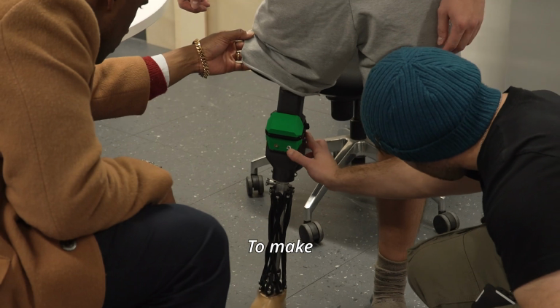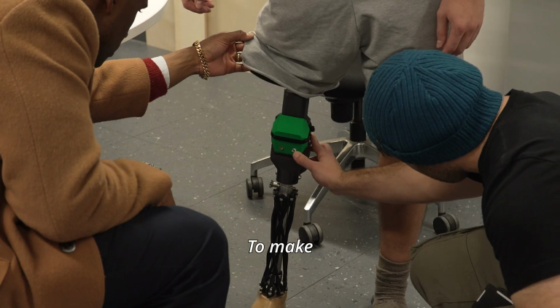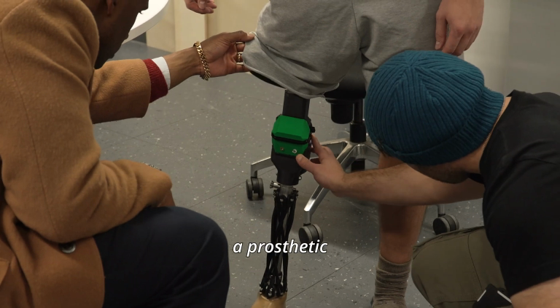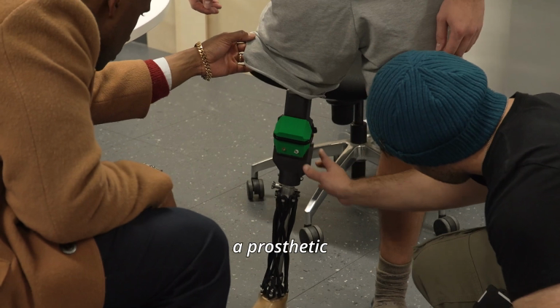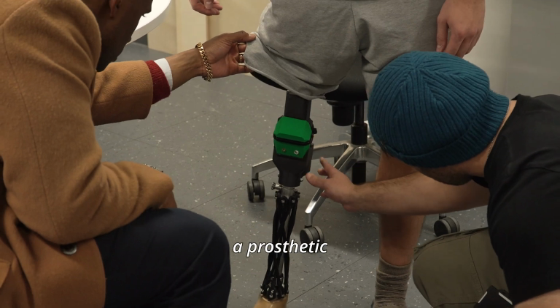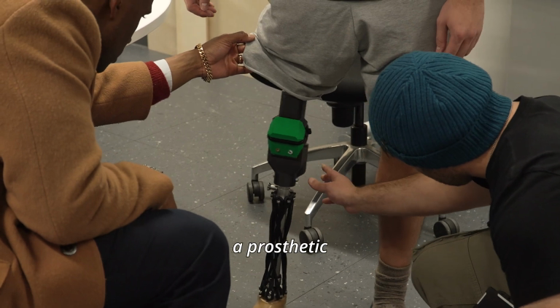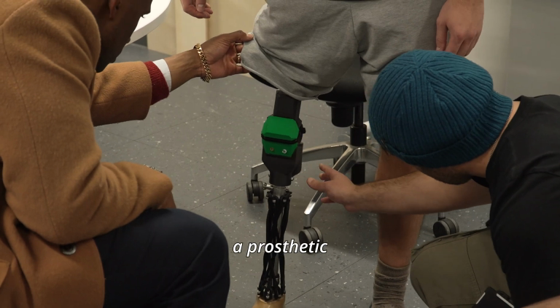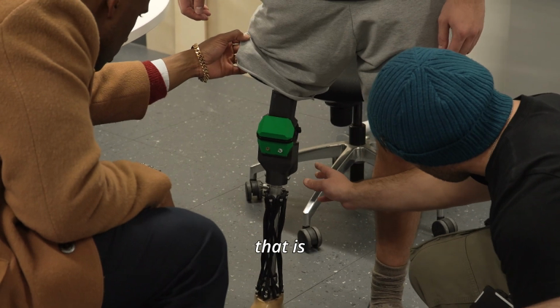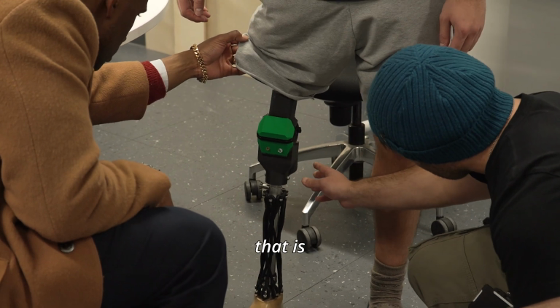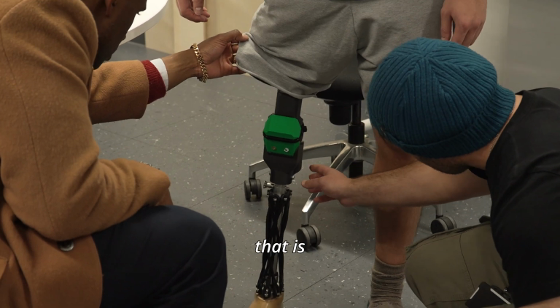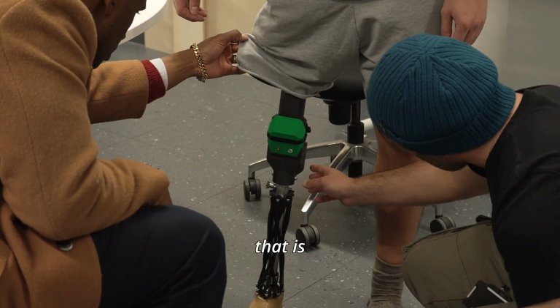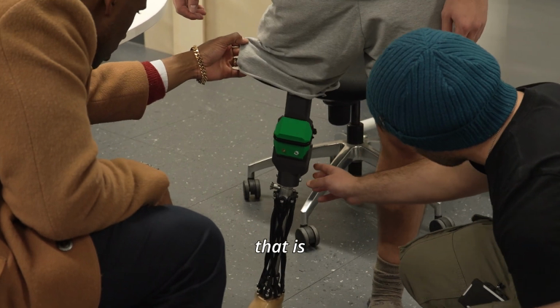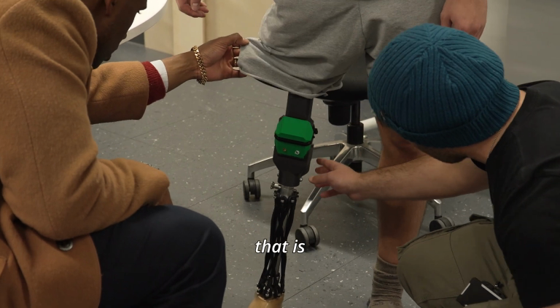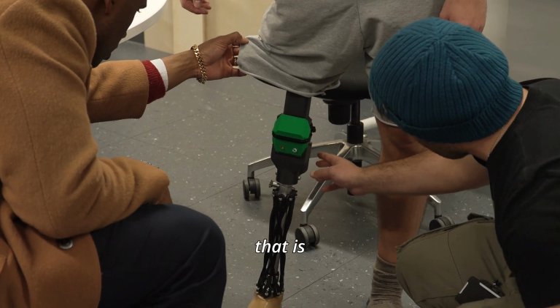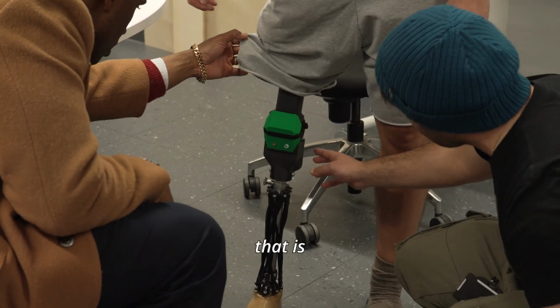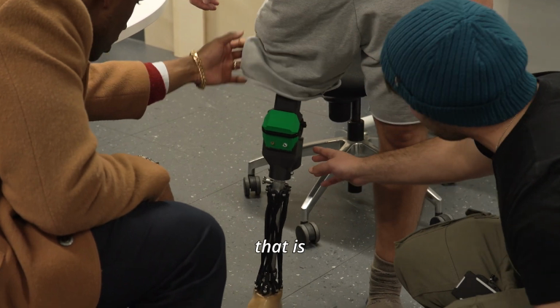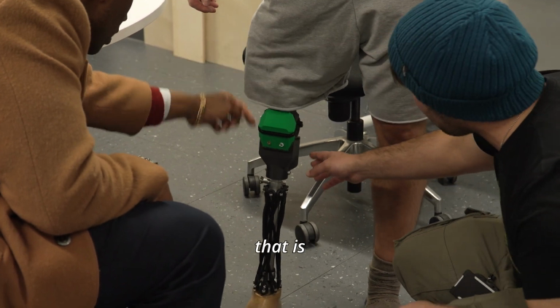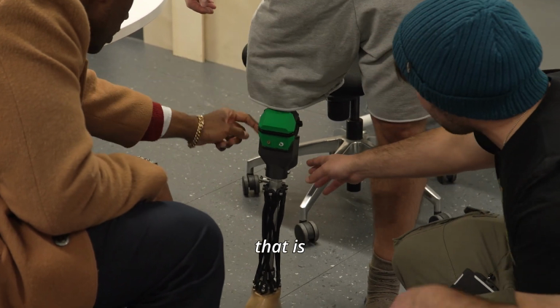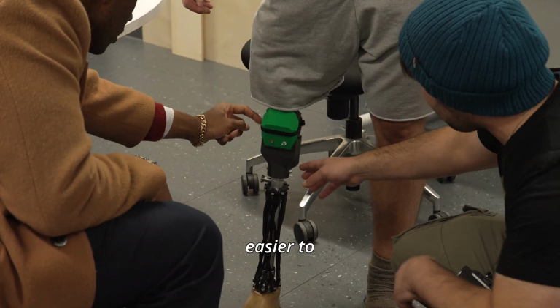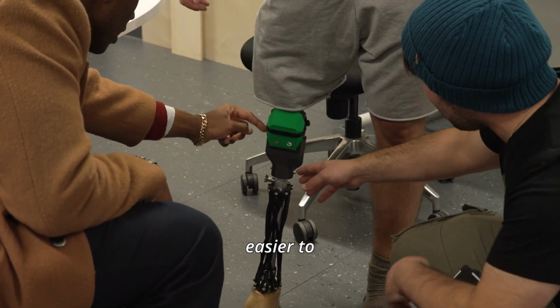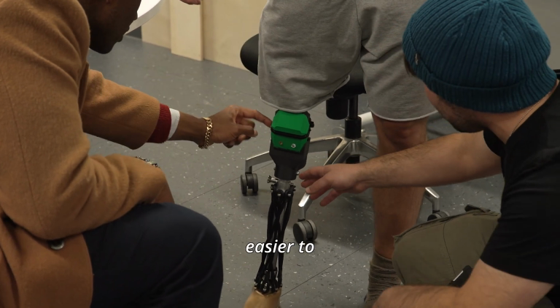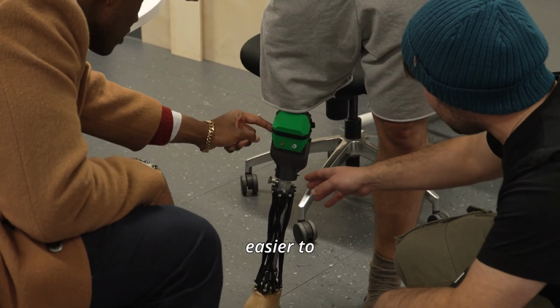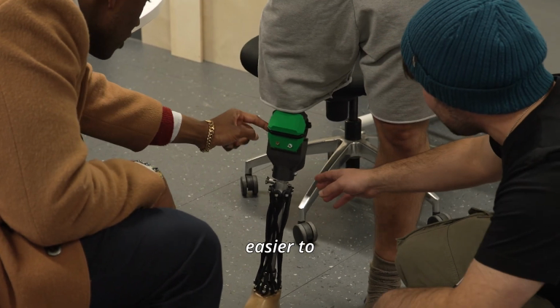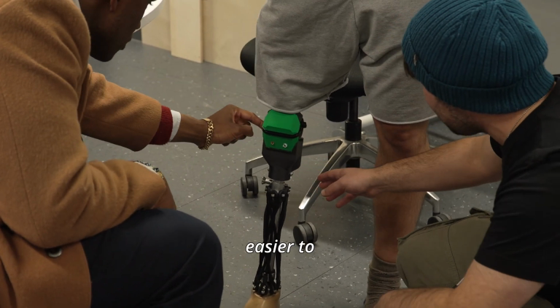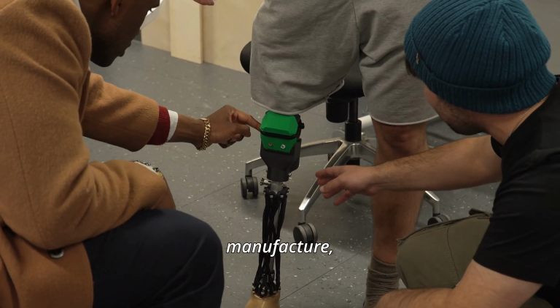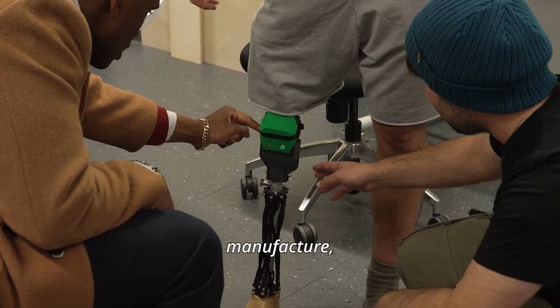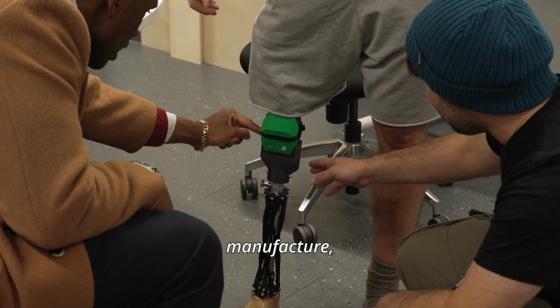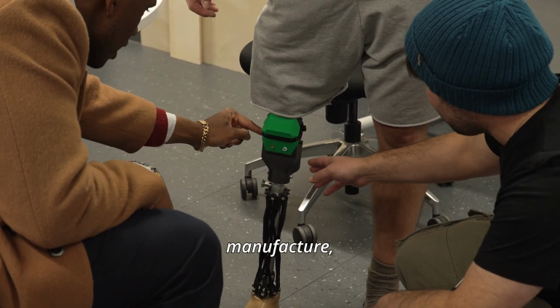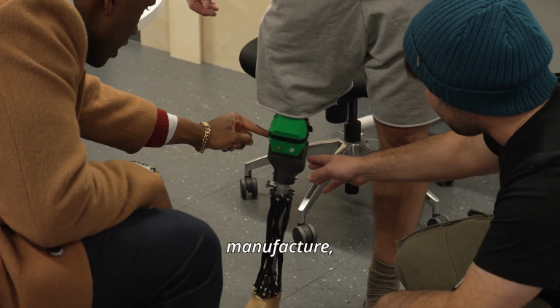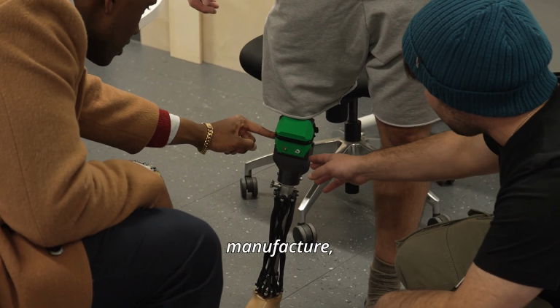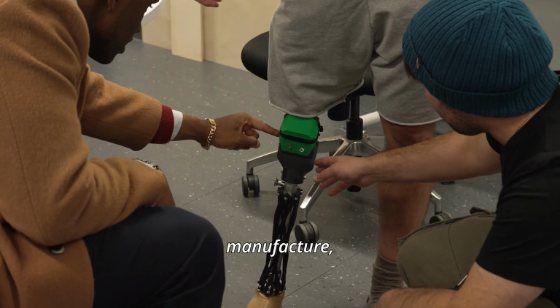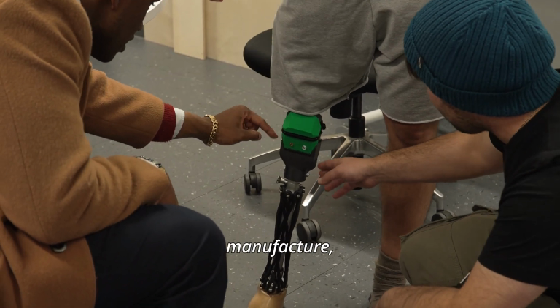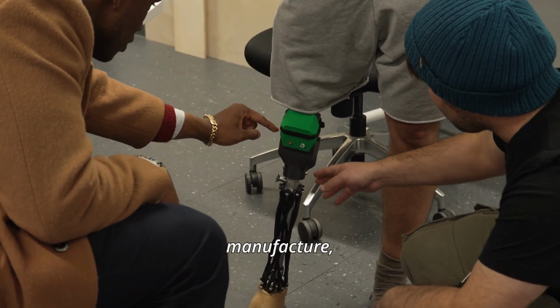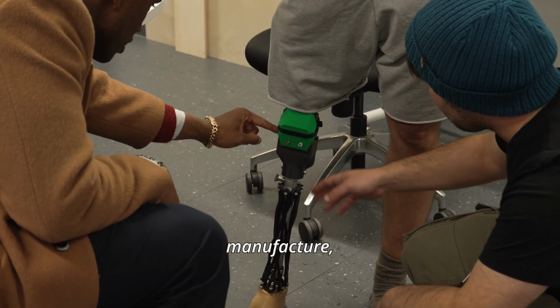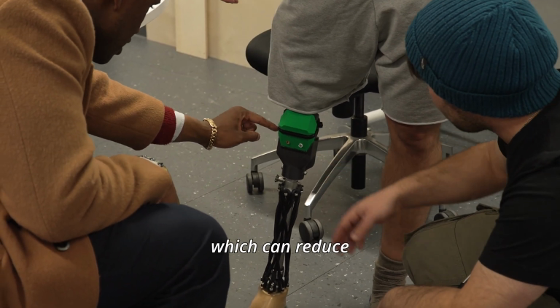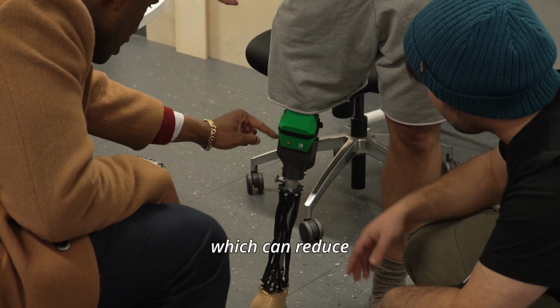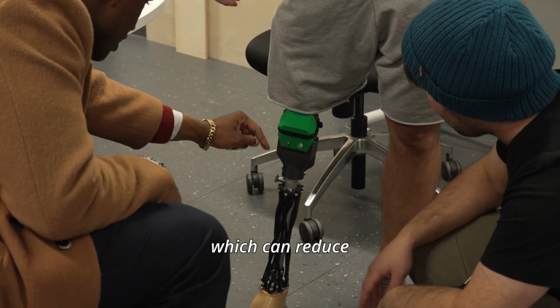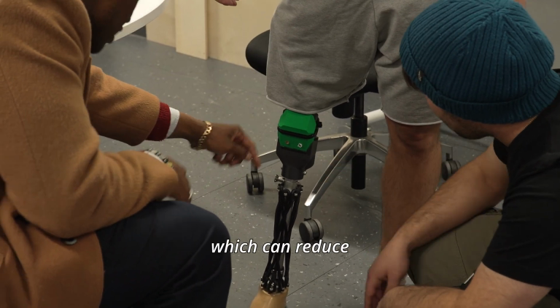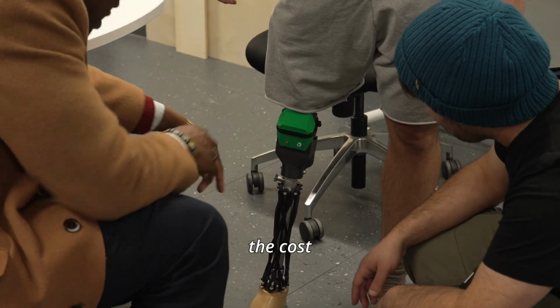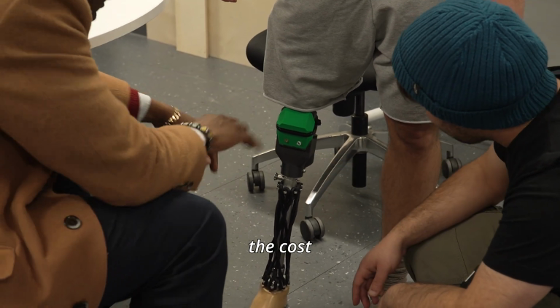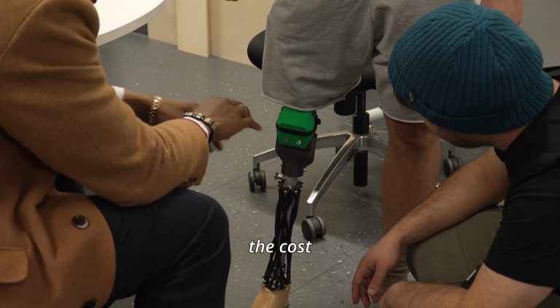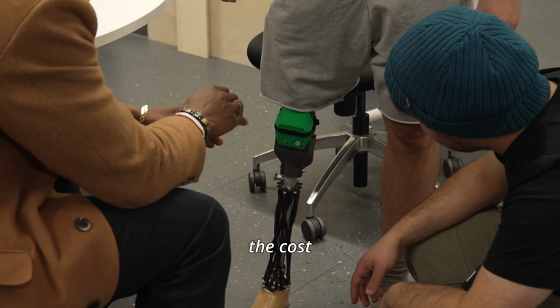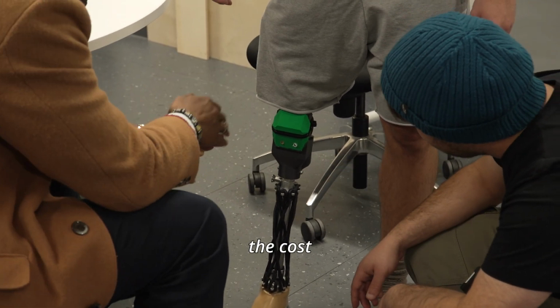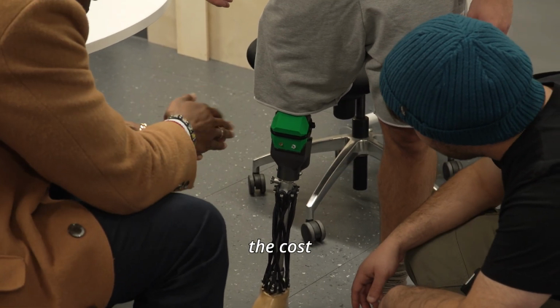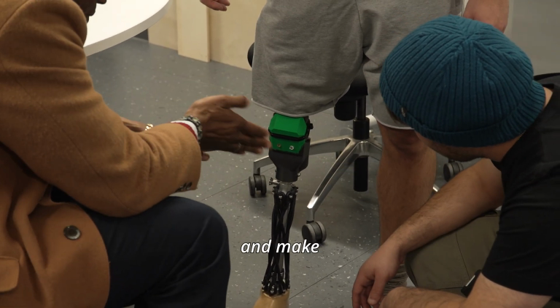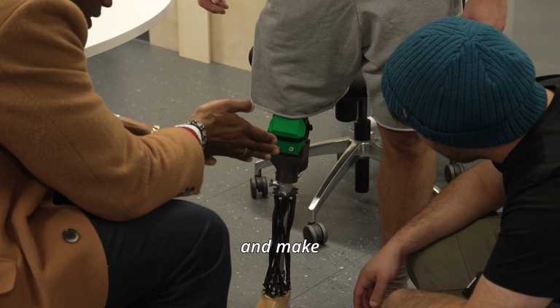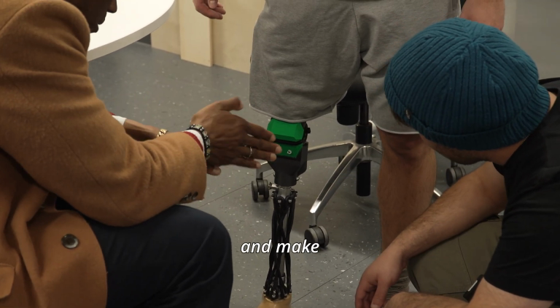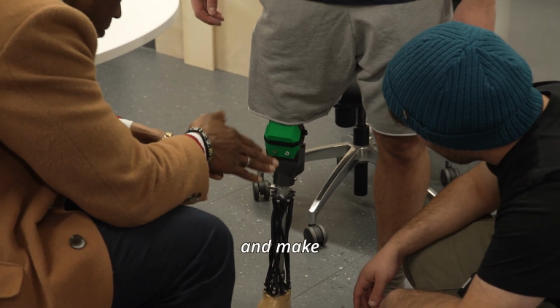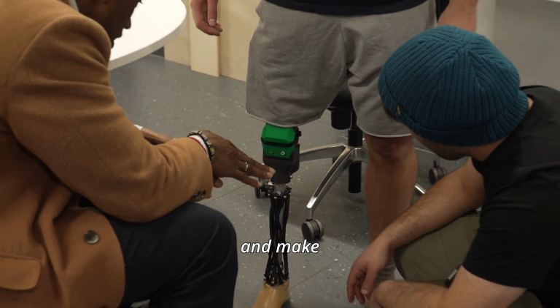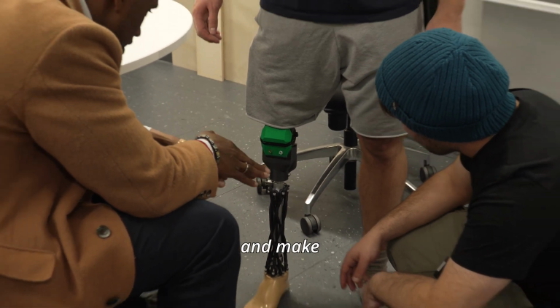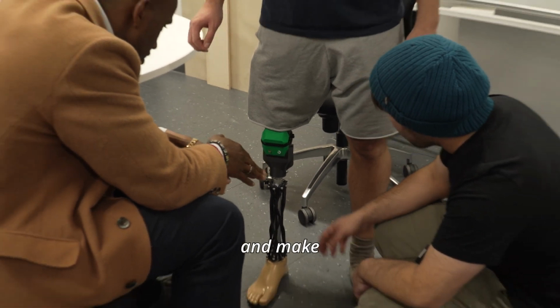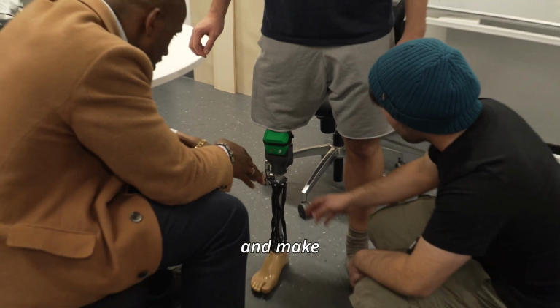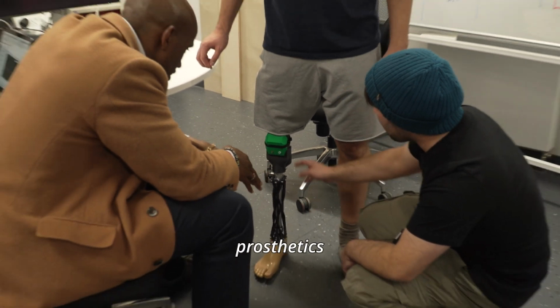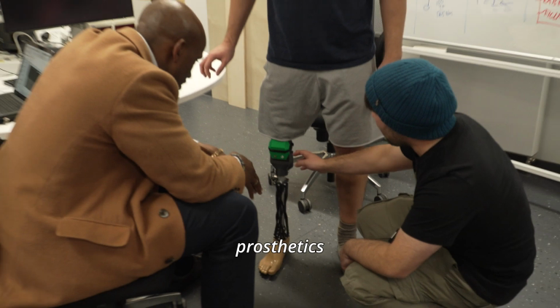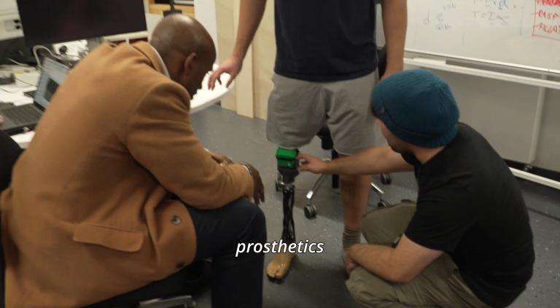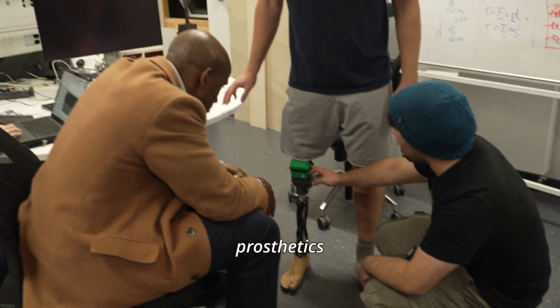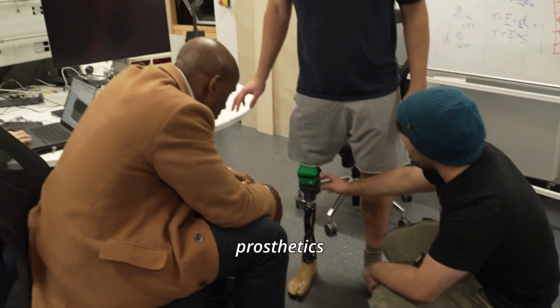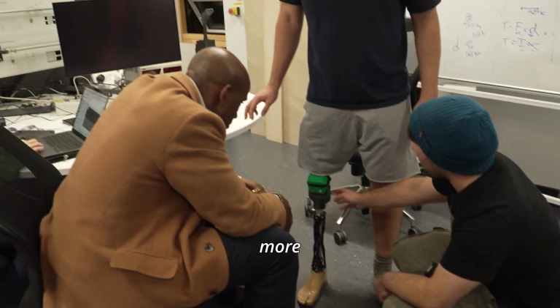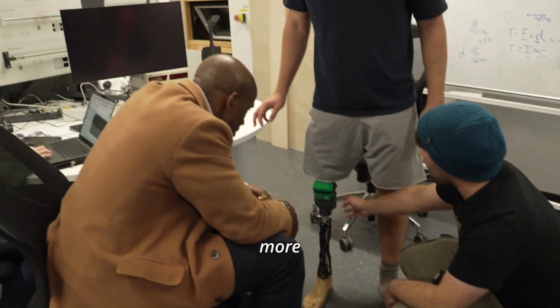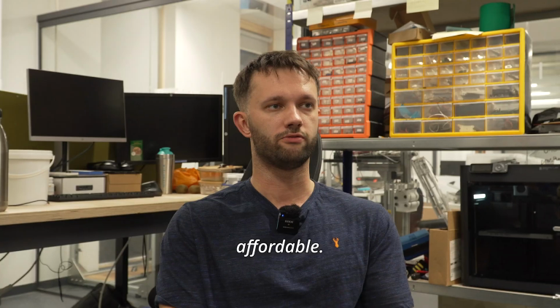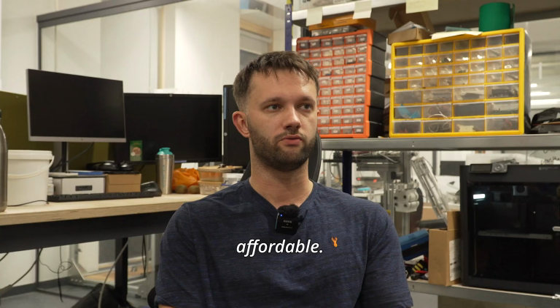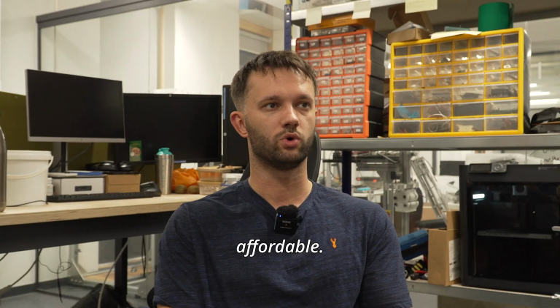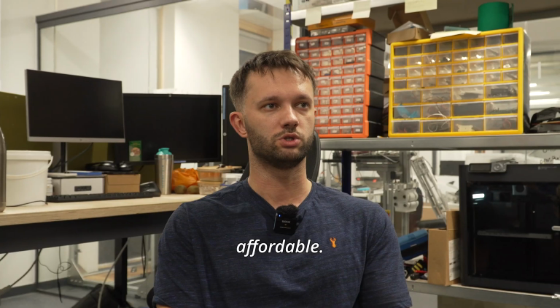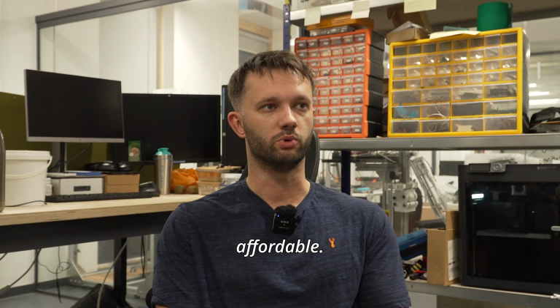Make a prosthetic that is easier to manufacture, can reduce the cost and make prosthetics more affordable.